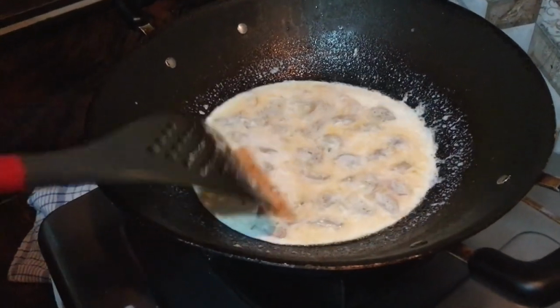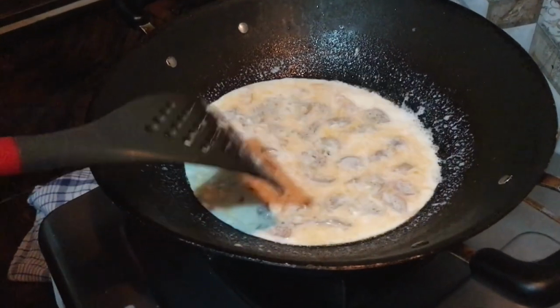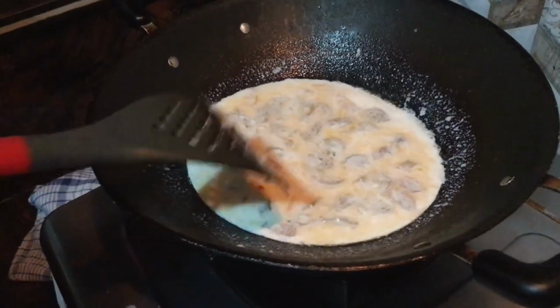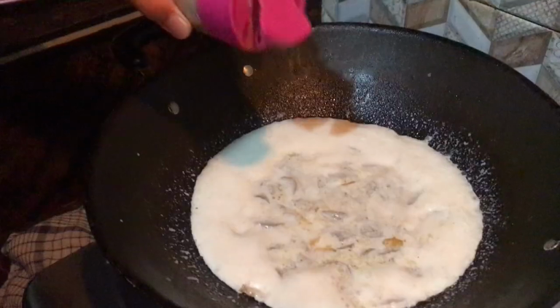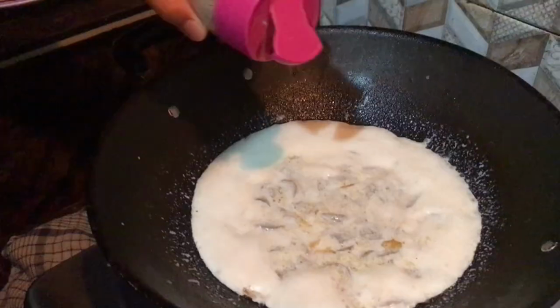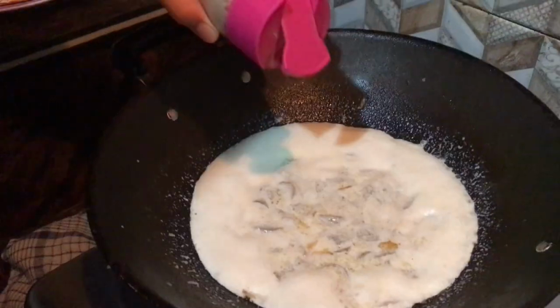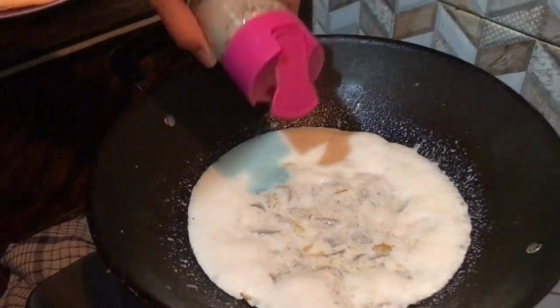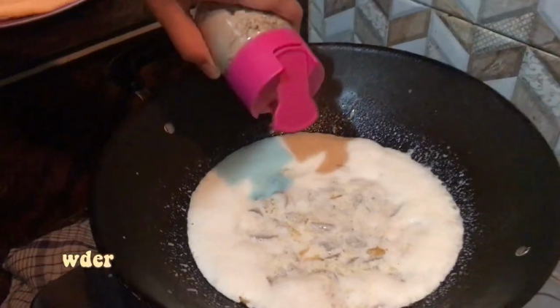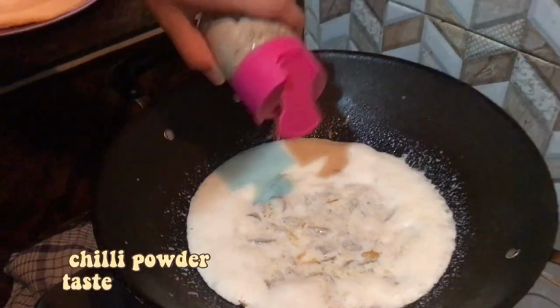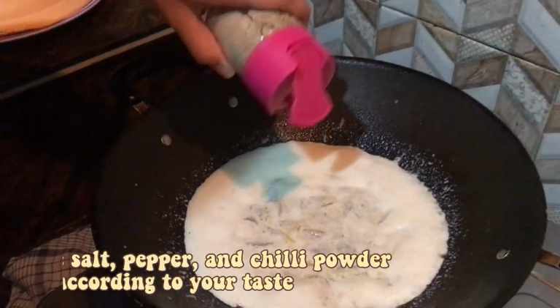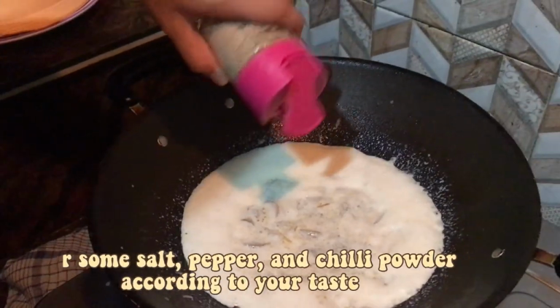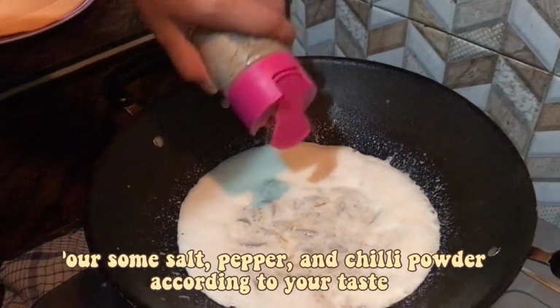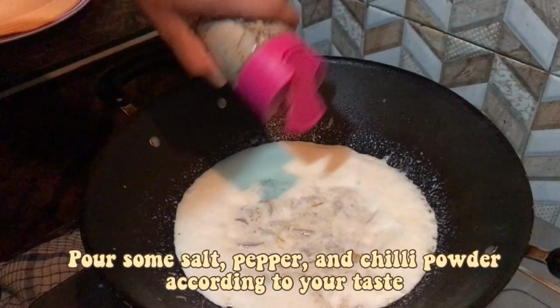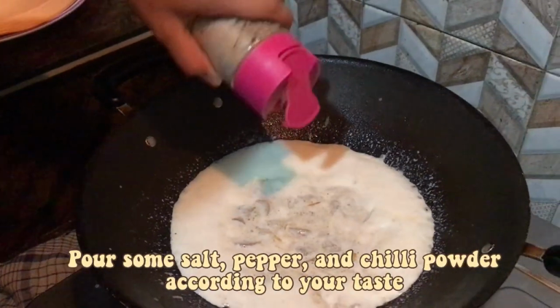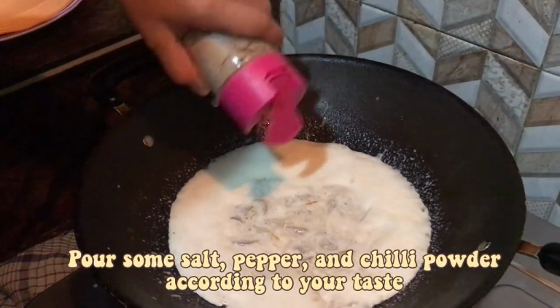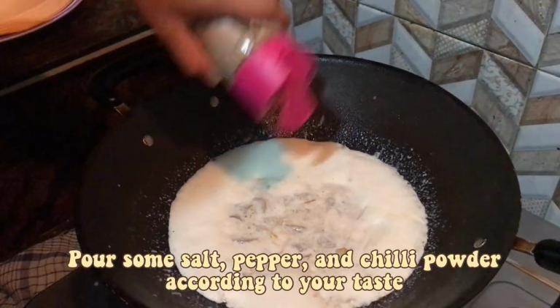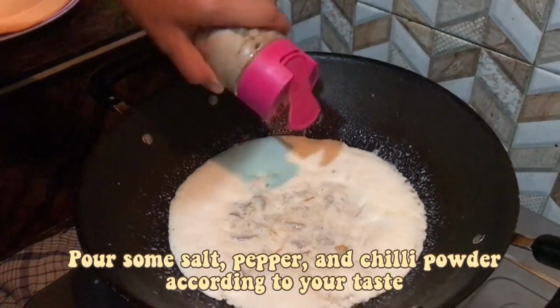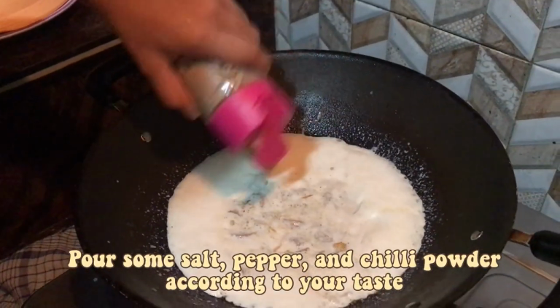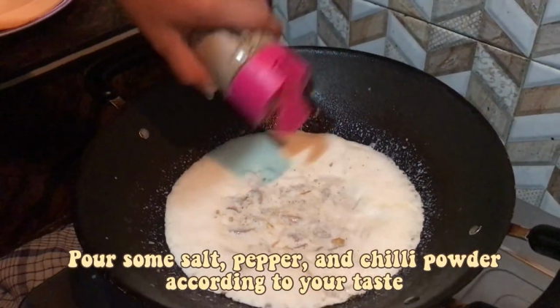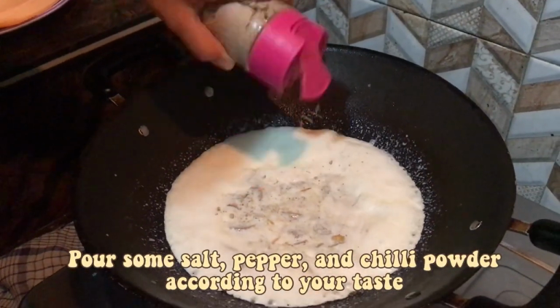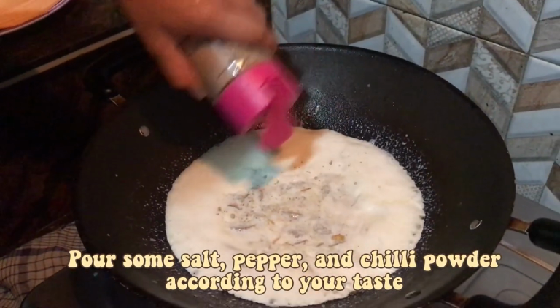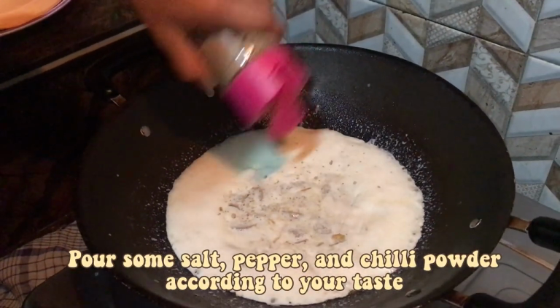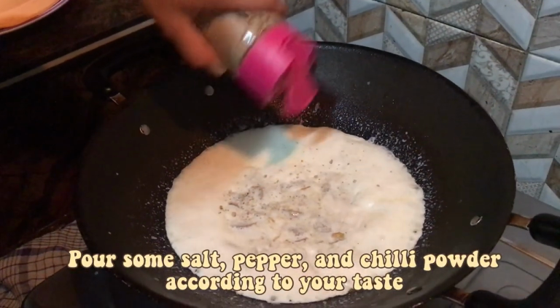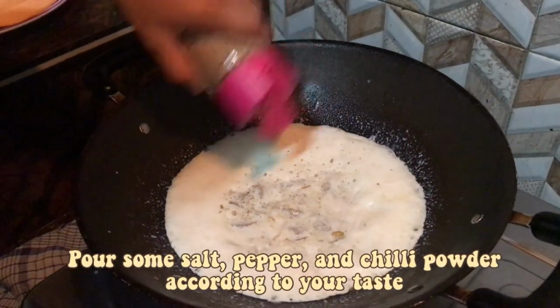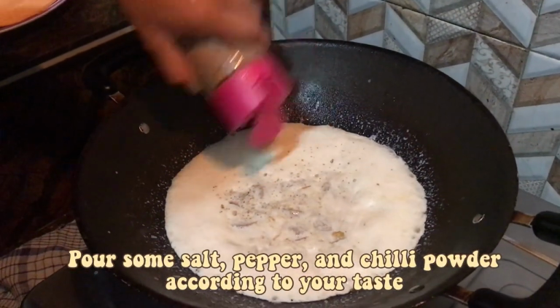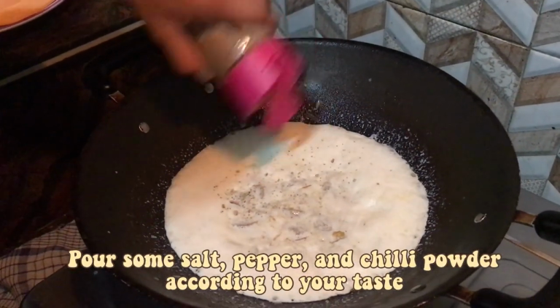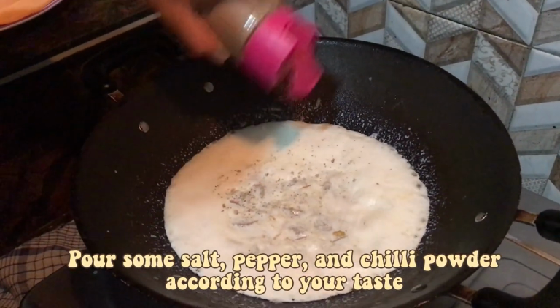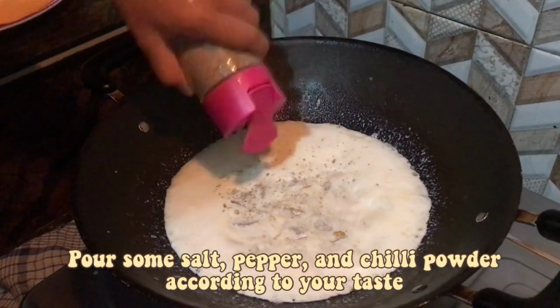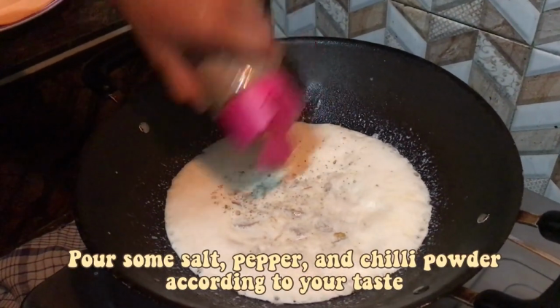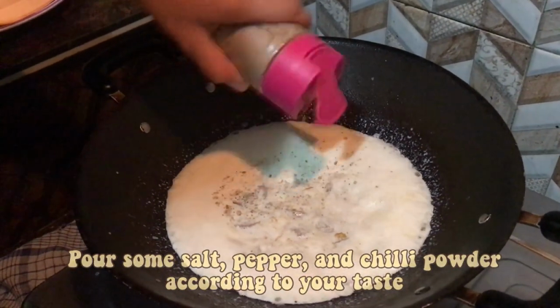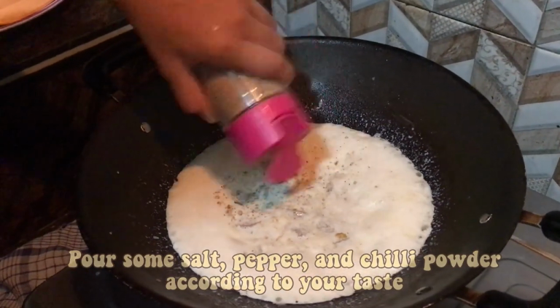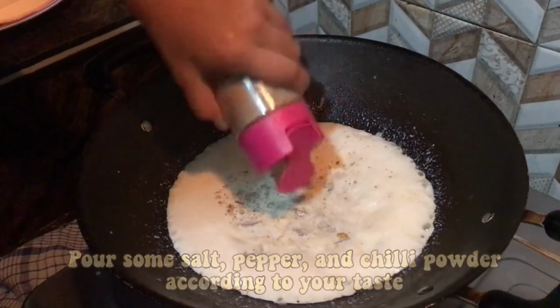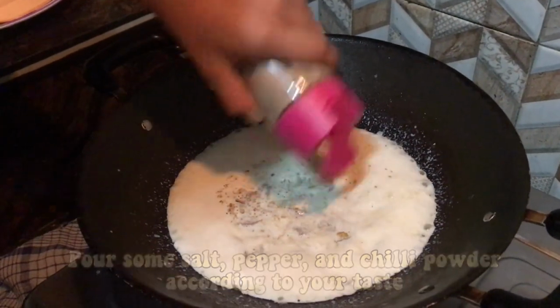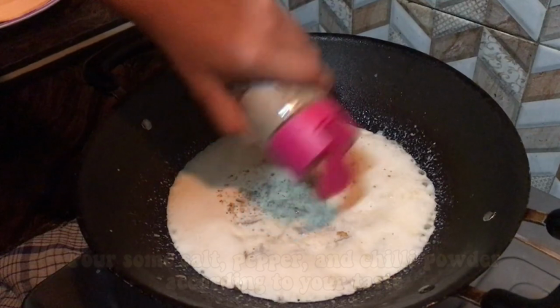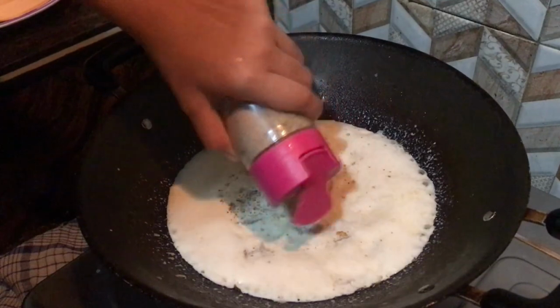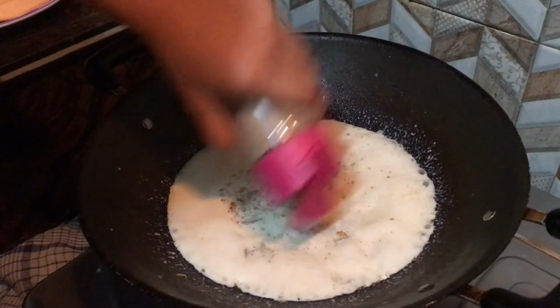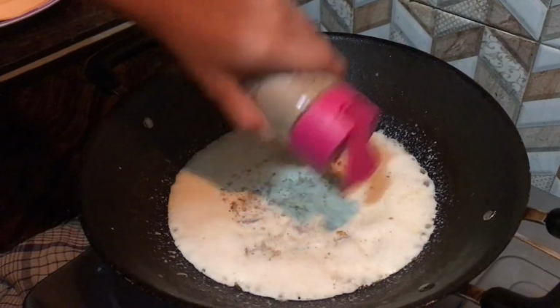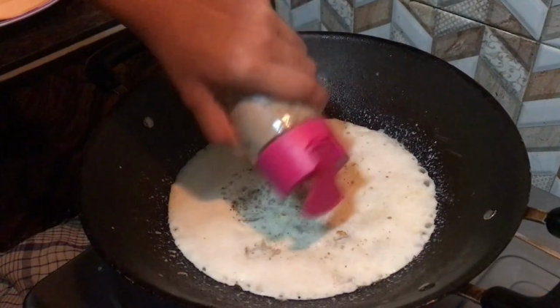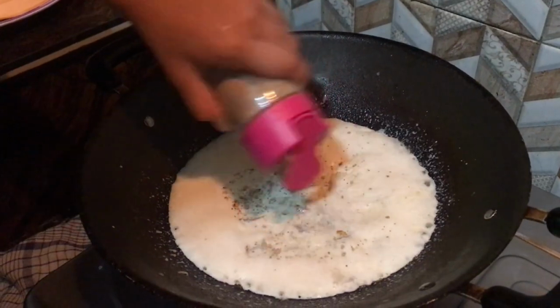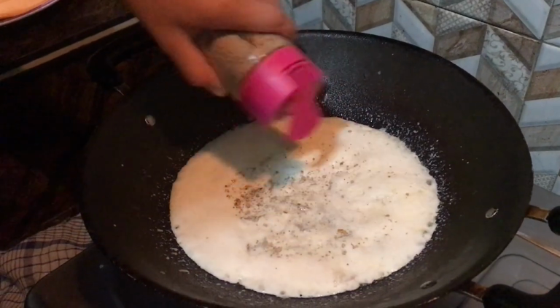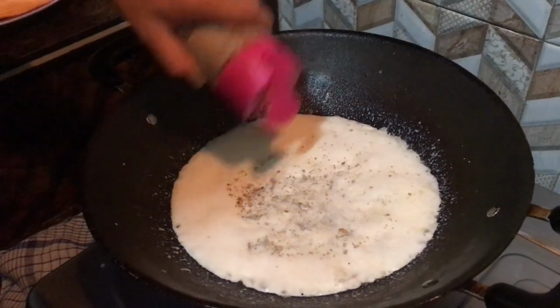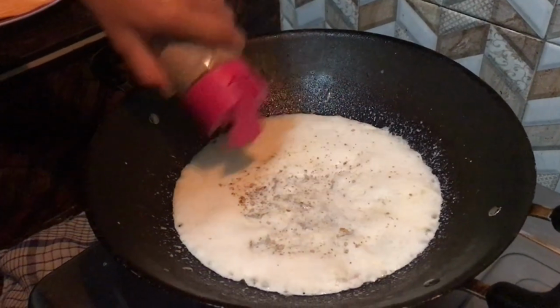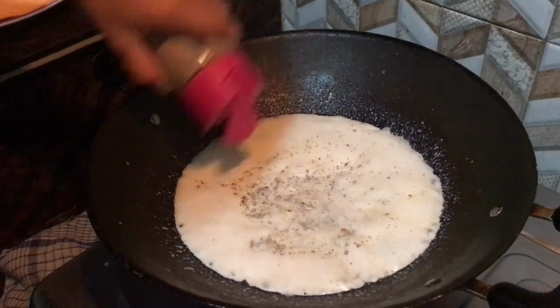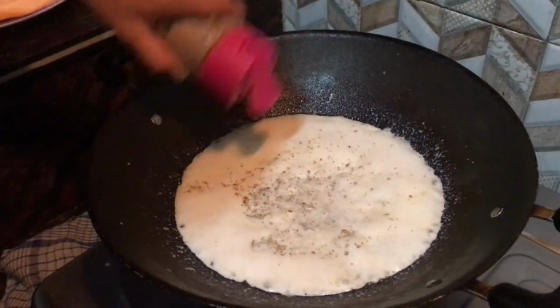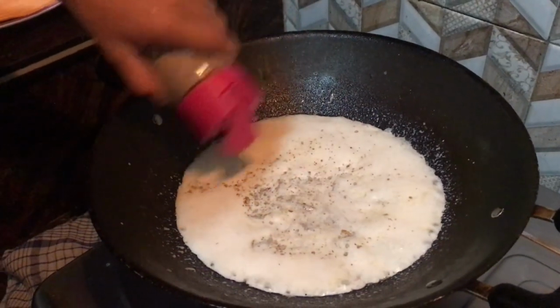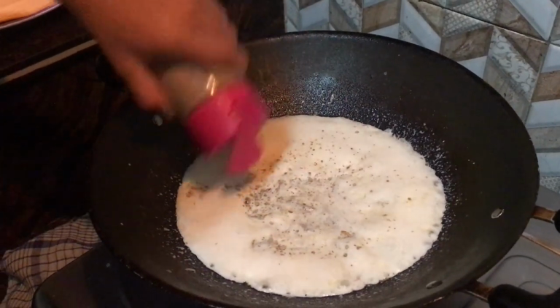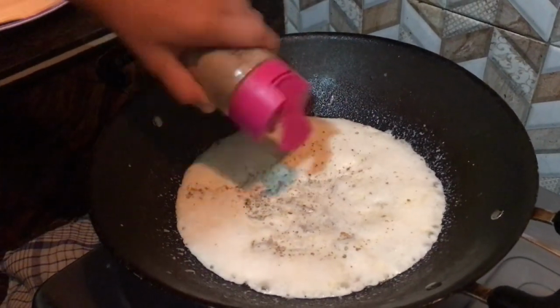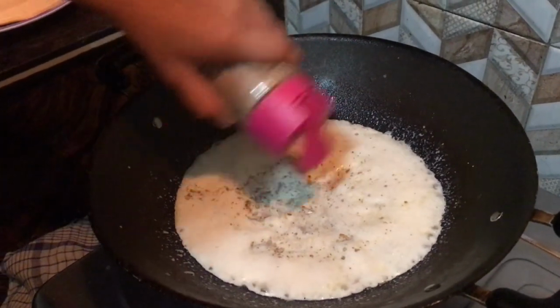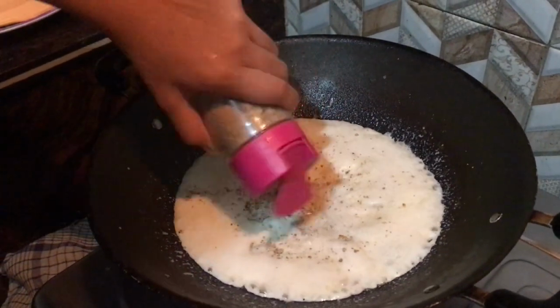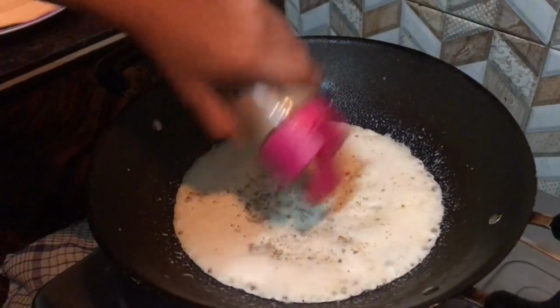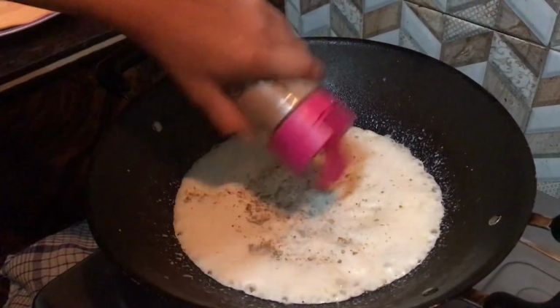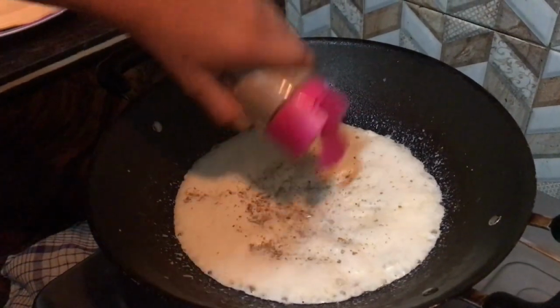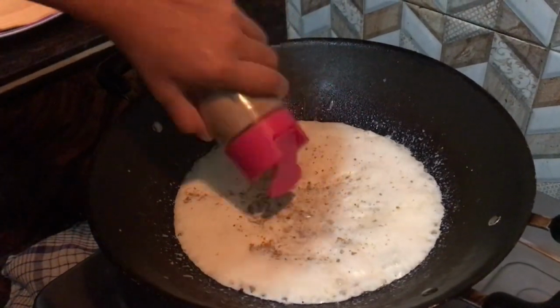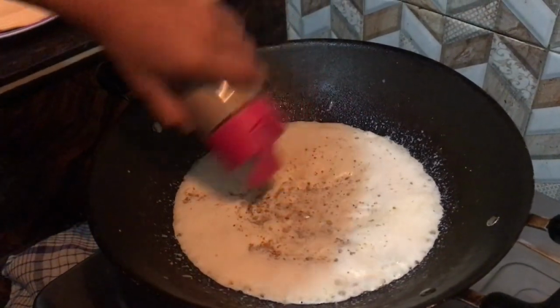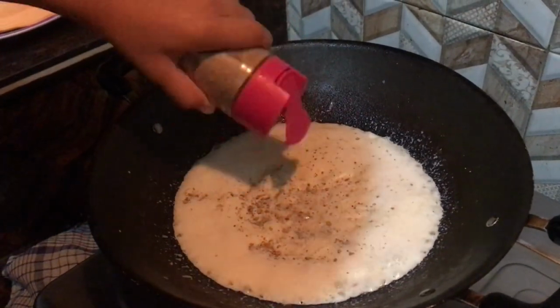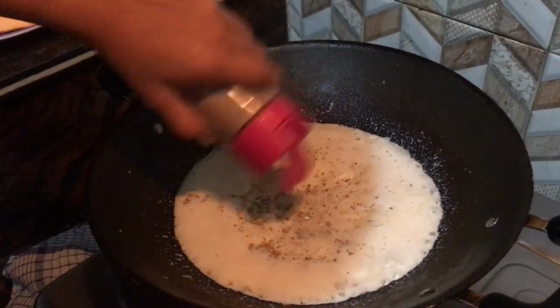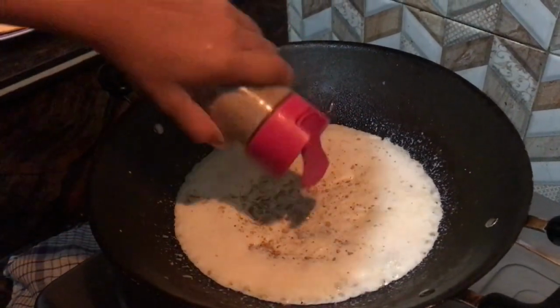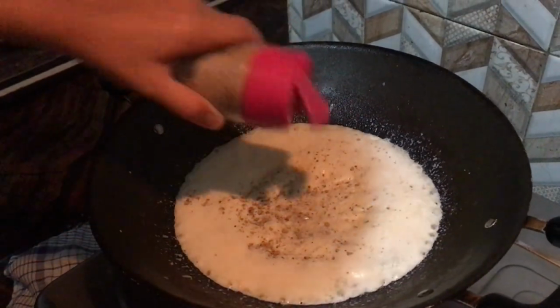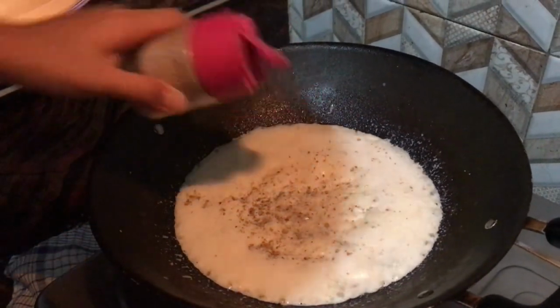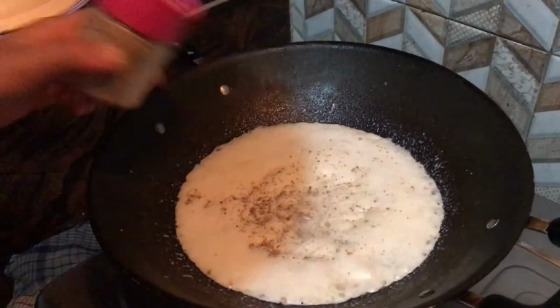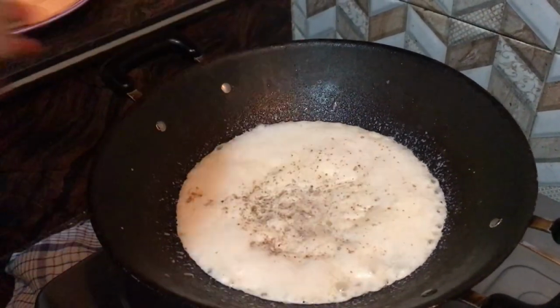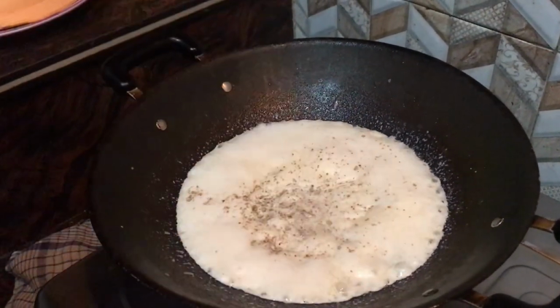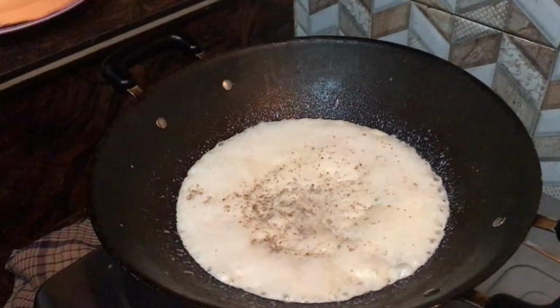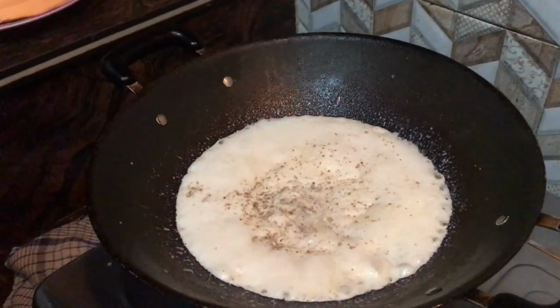Next, pour some salt, pepper, and chili powder according to your taste.